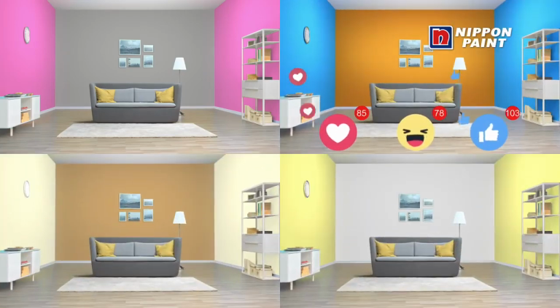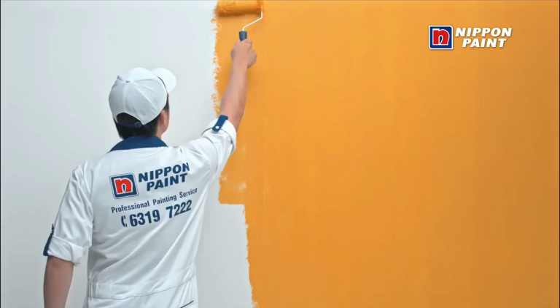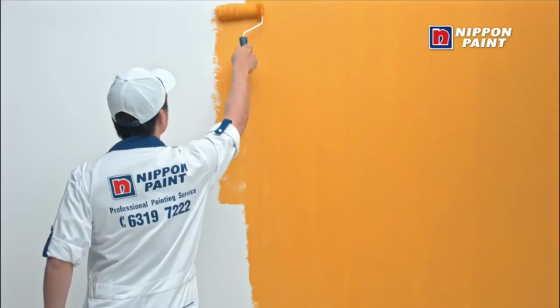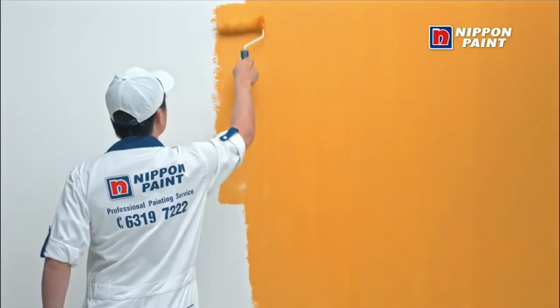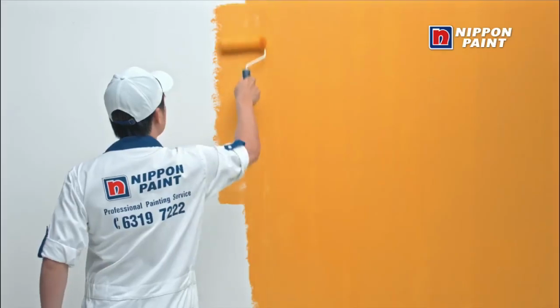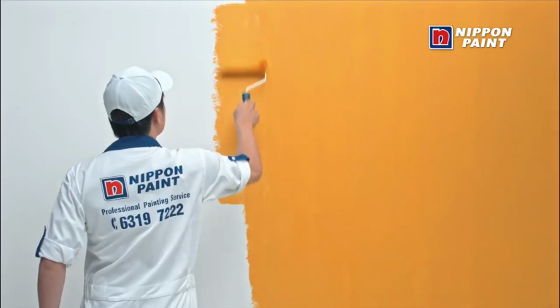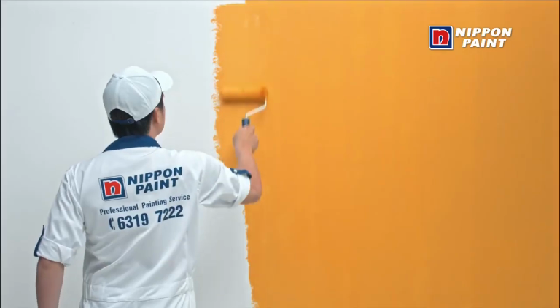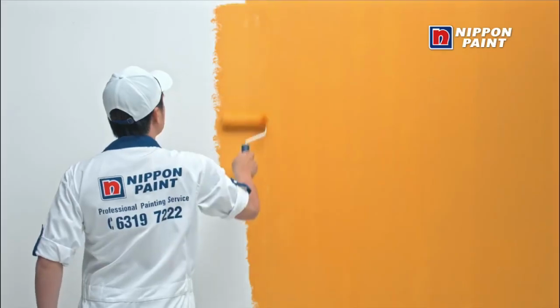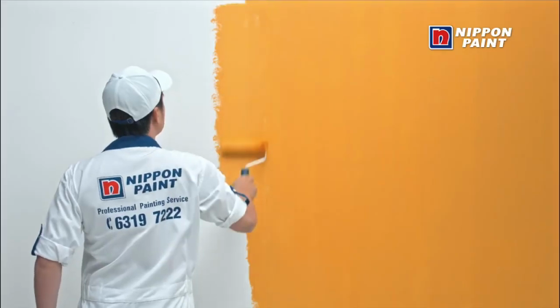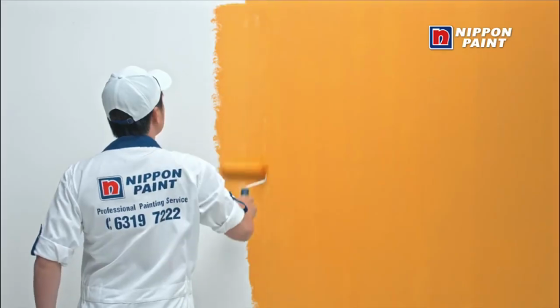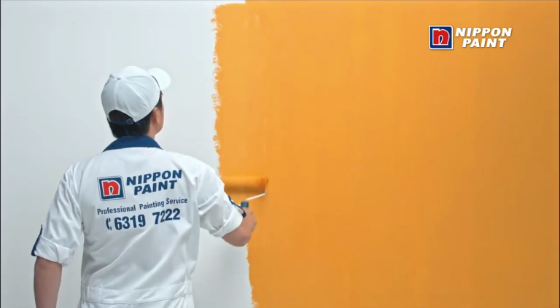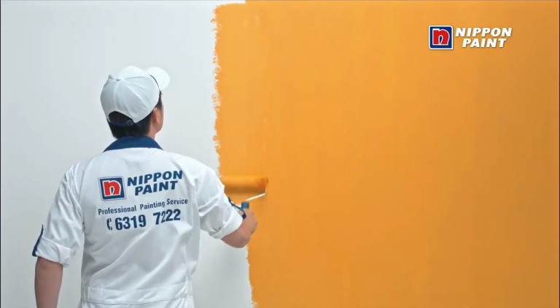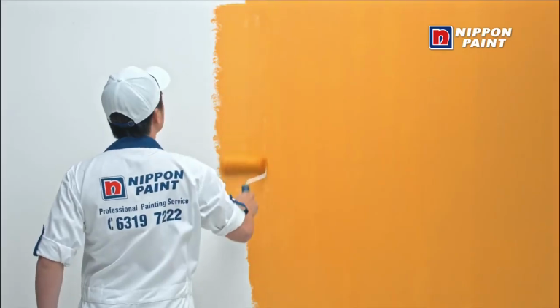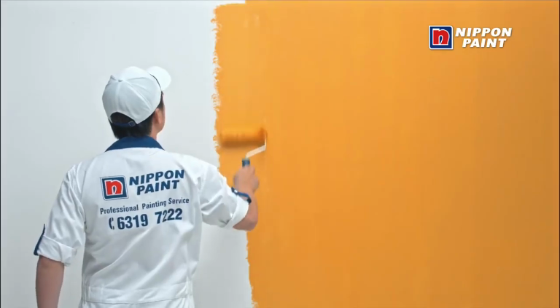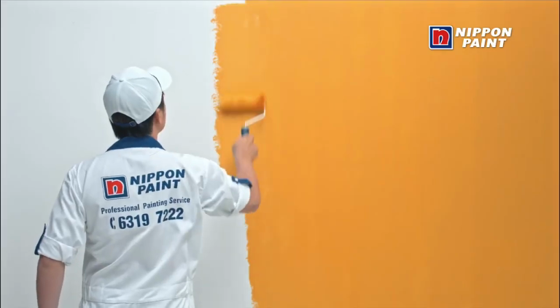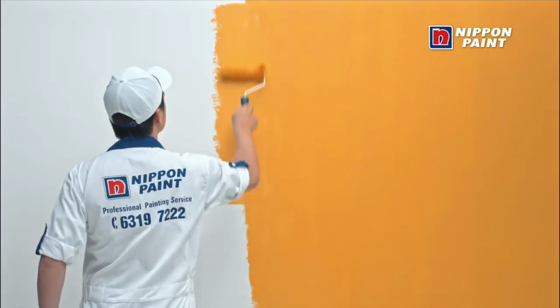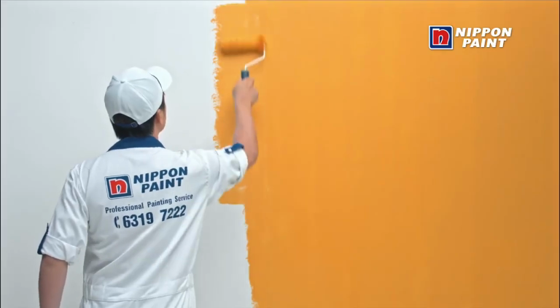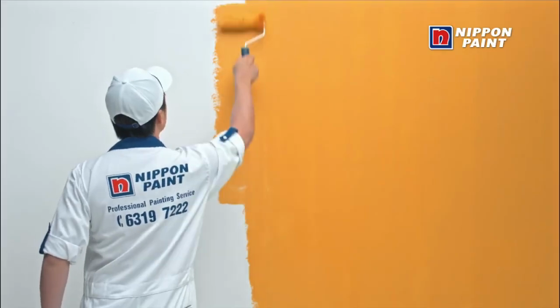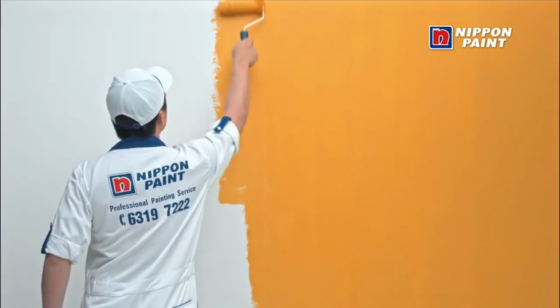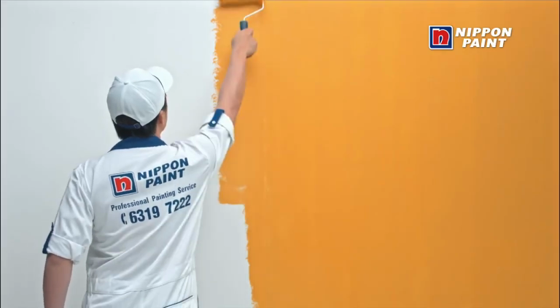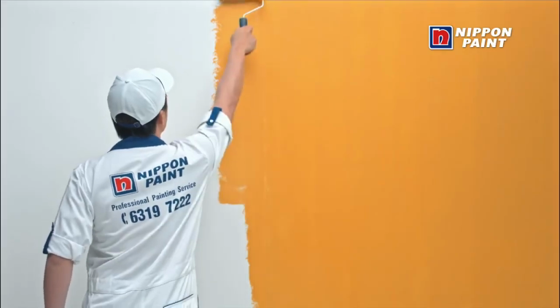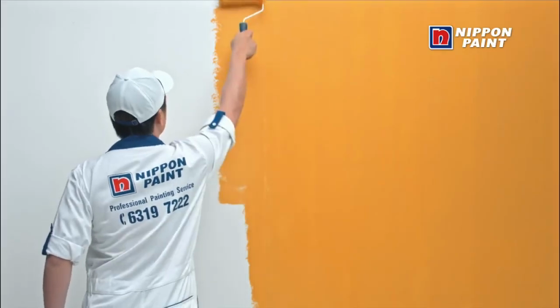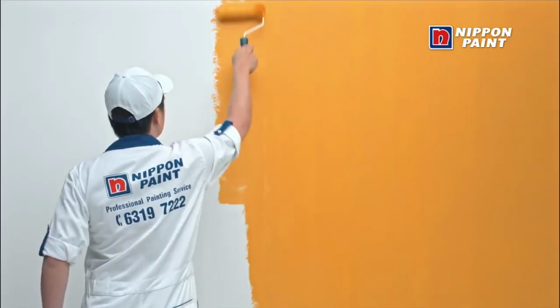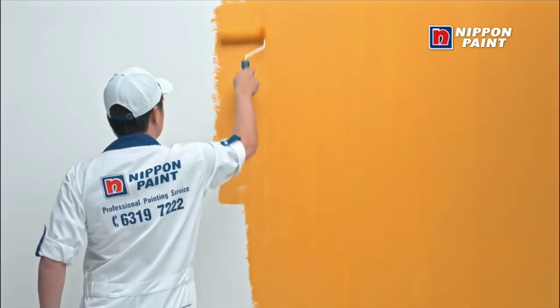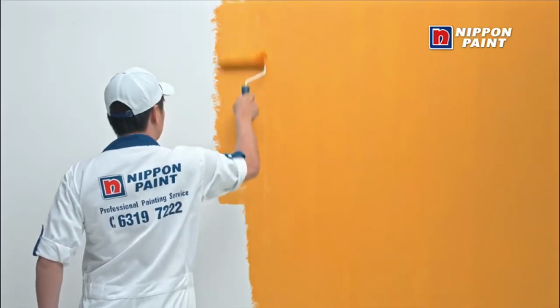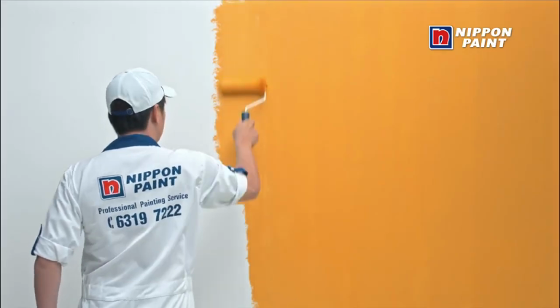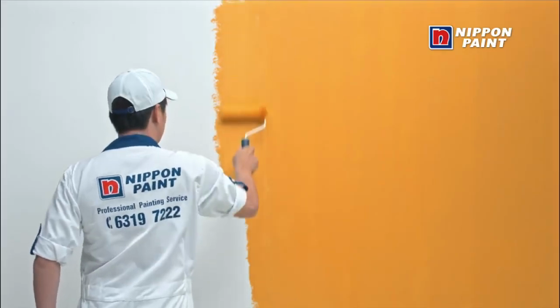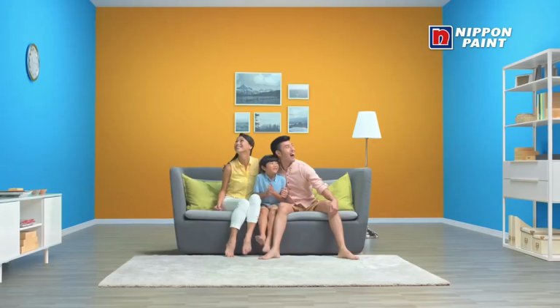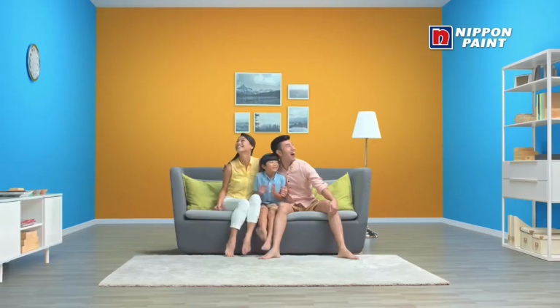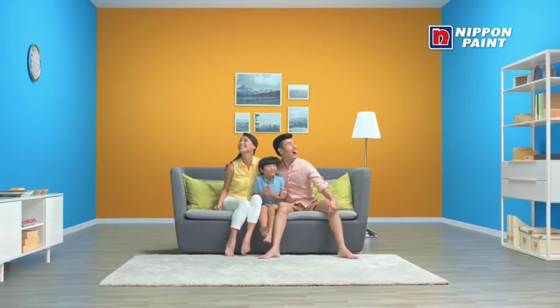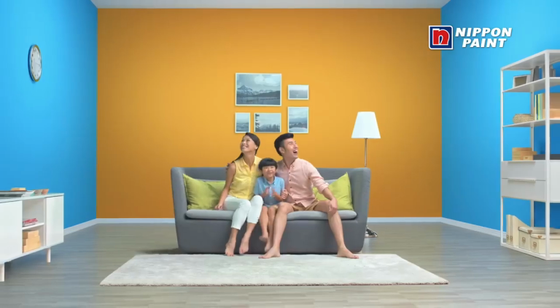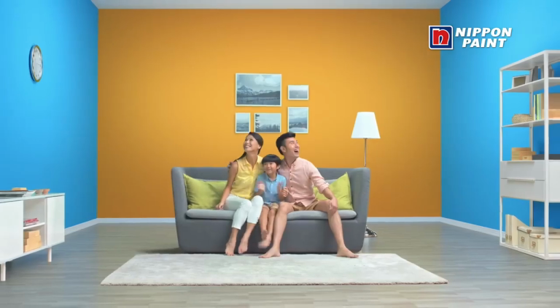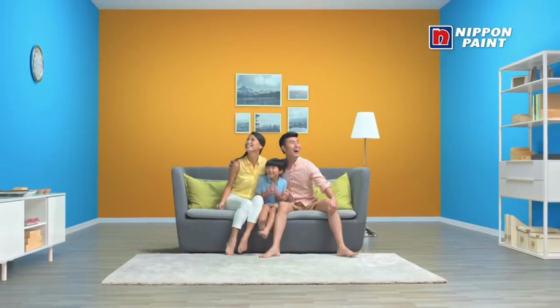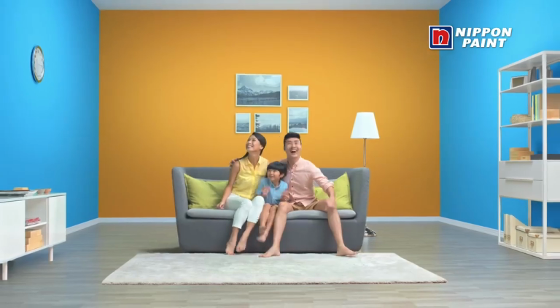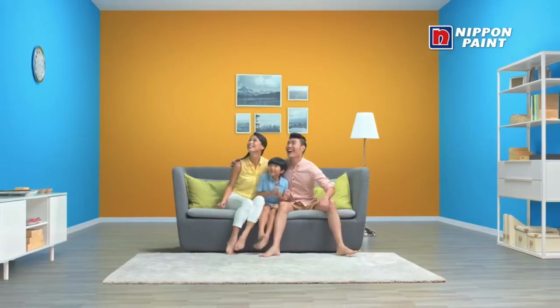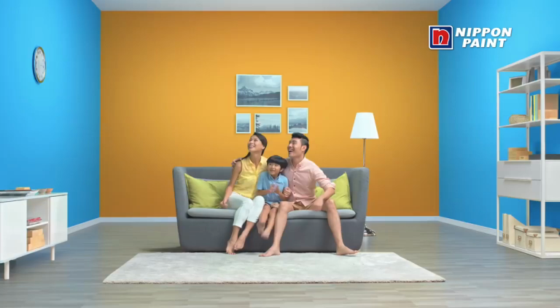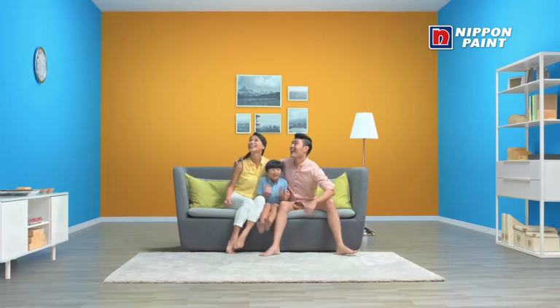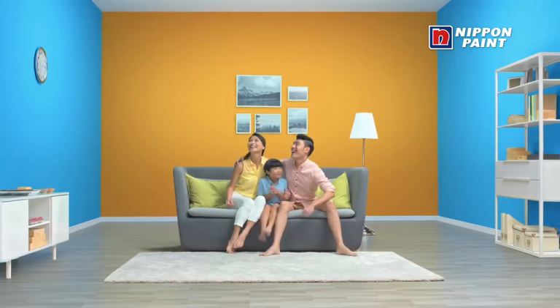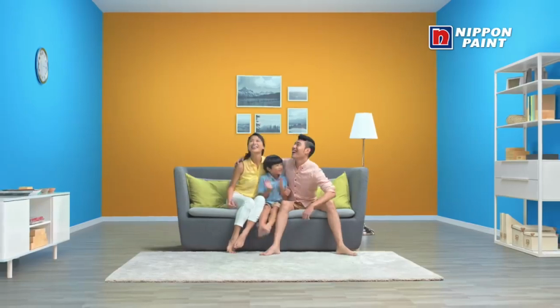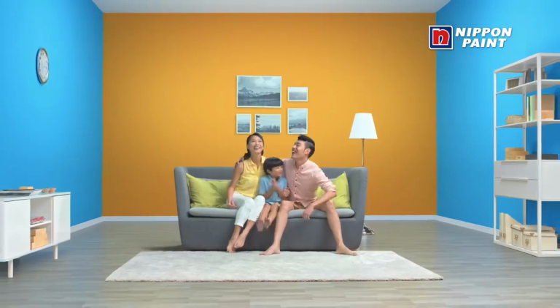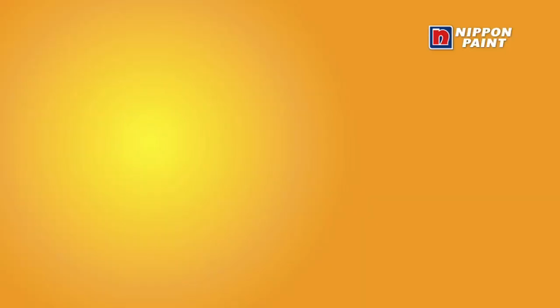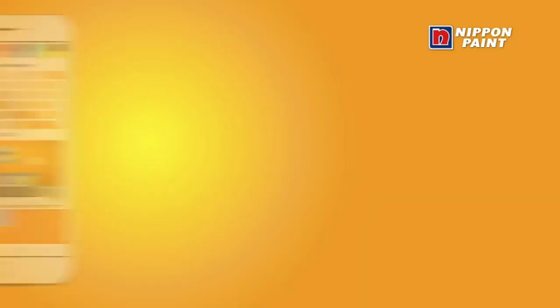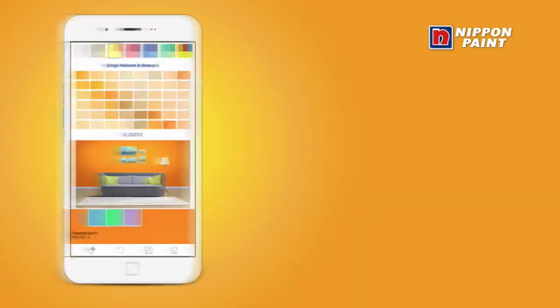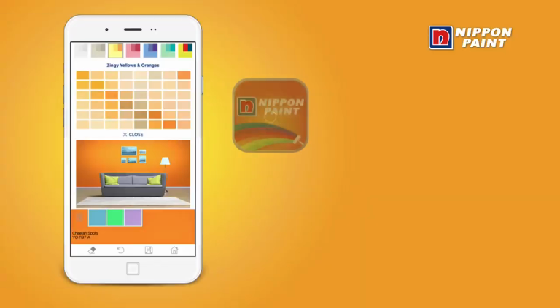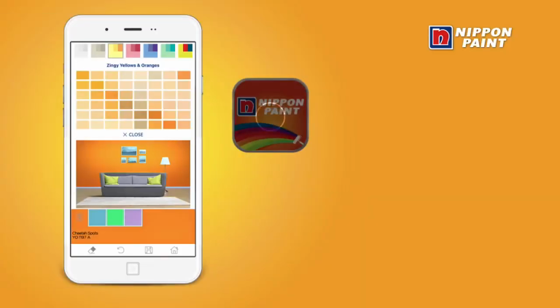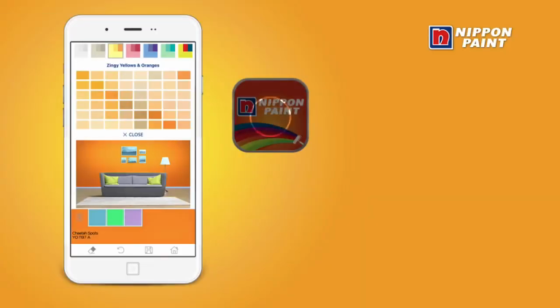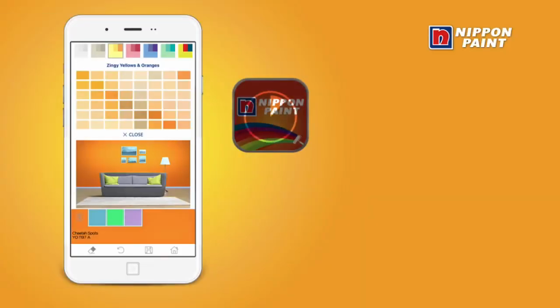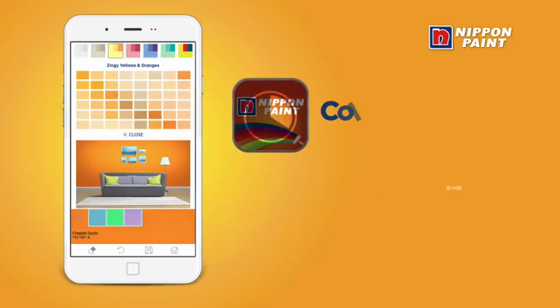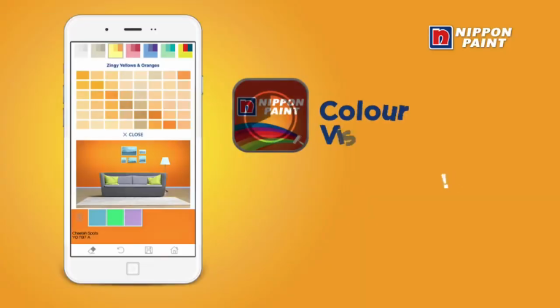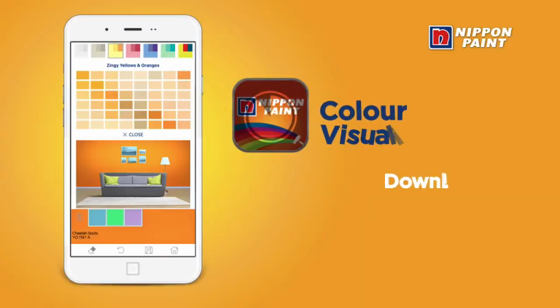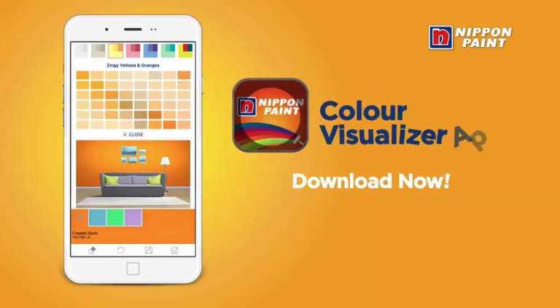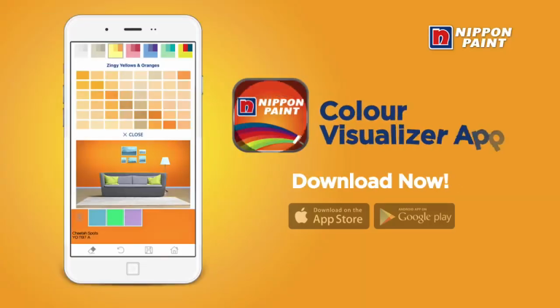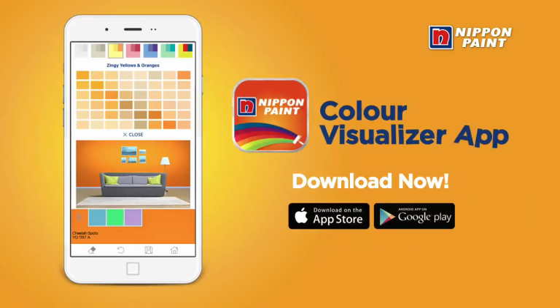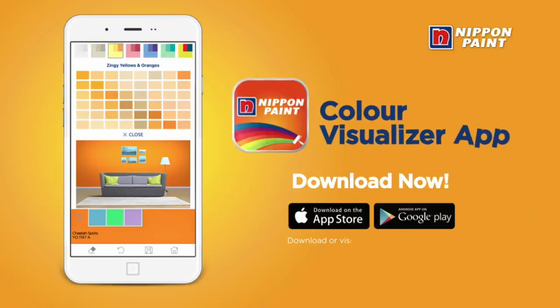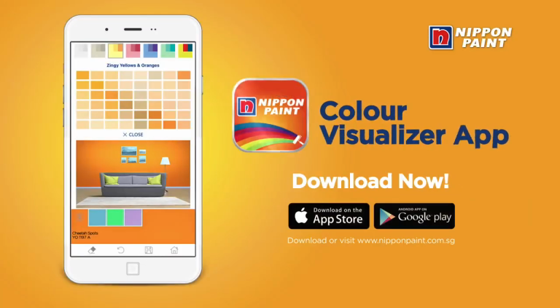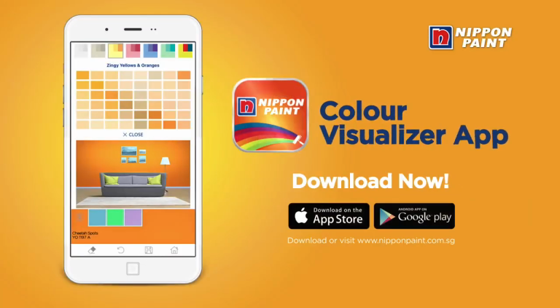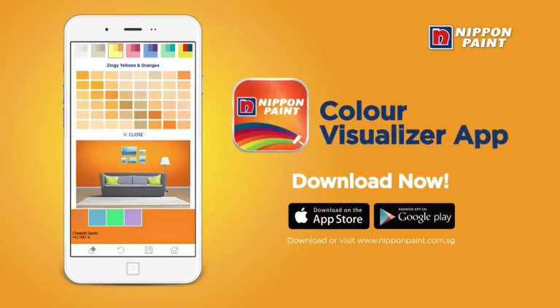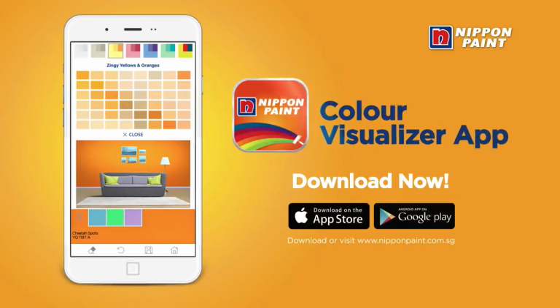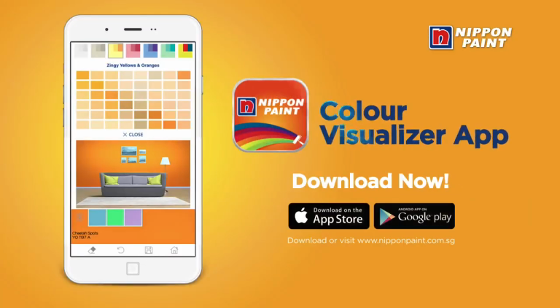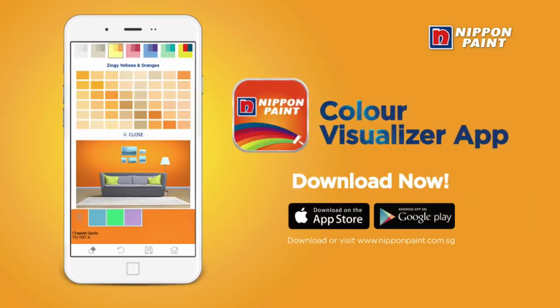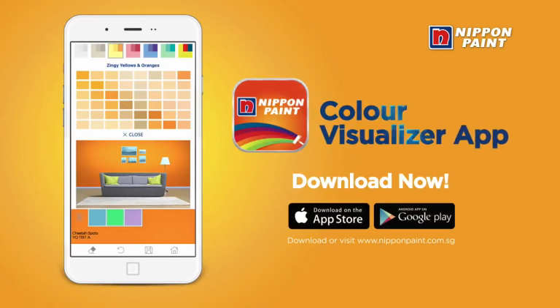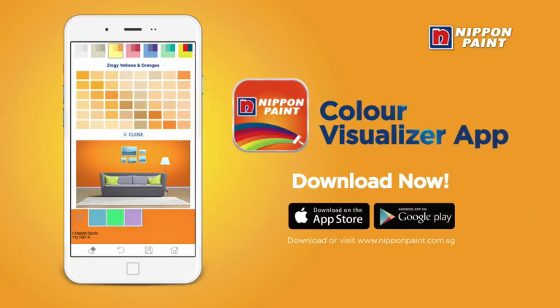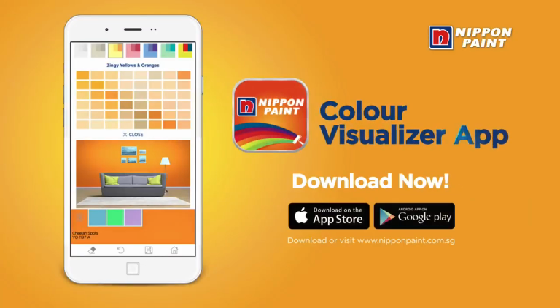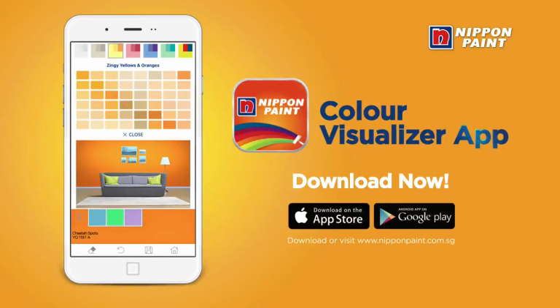Getting your dream color just got easy with Nippon Paint. Download the free Nippon Paint Color Visualizer app now.